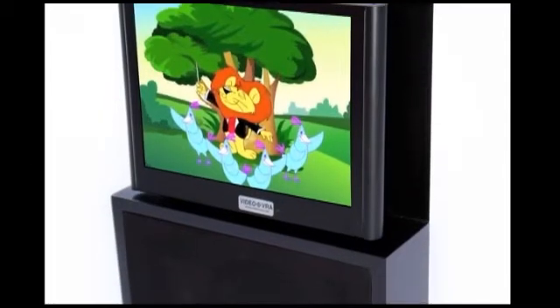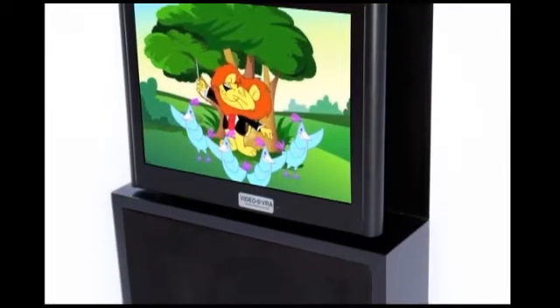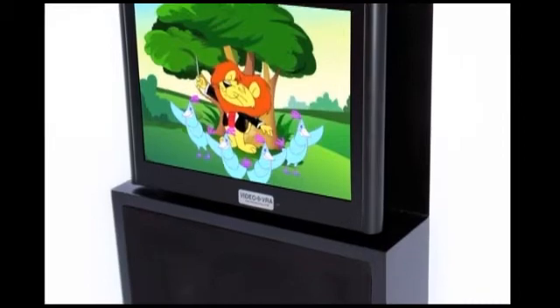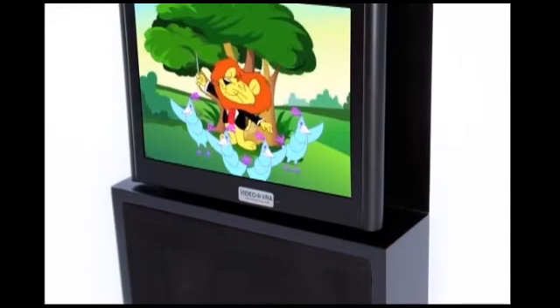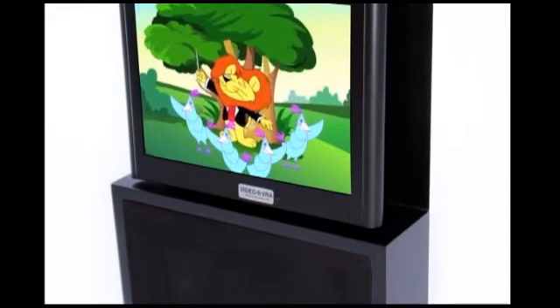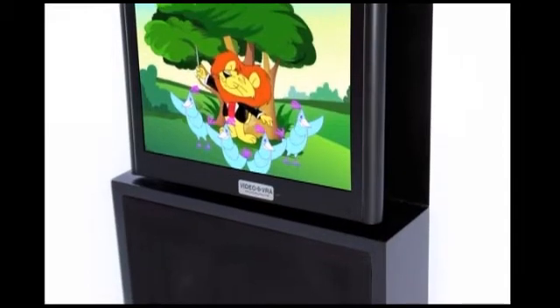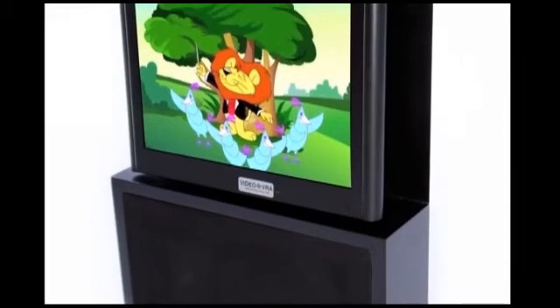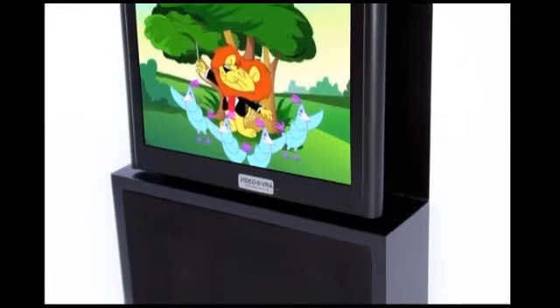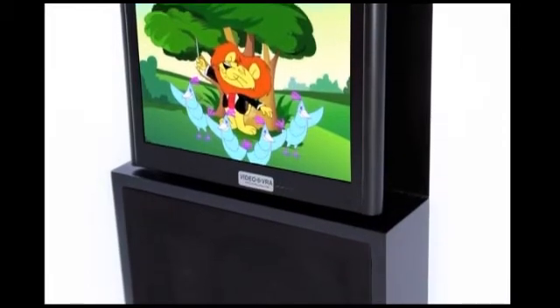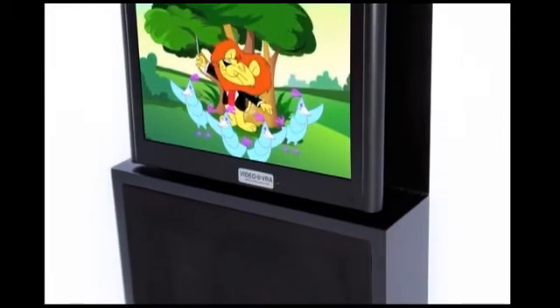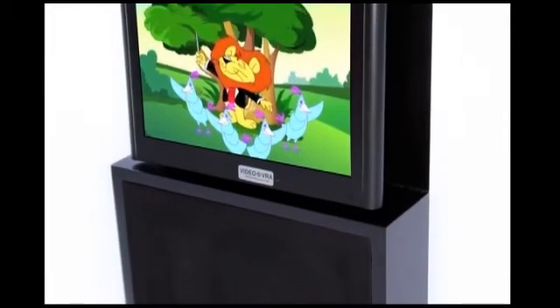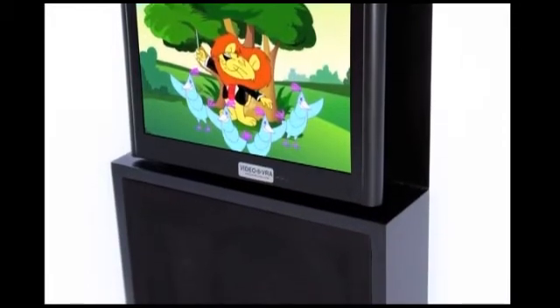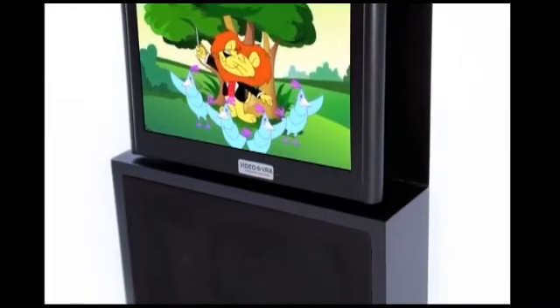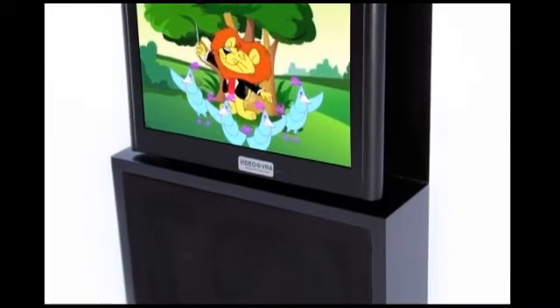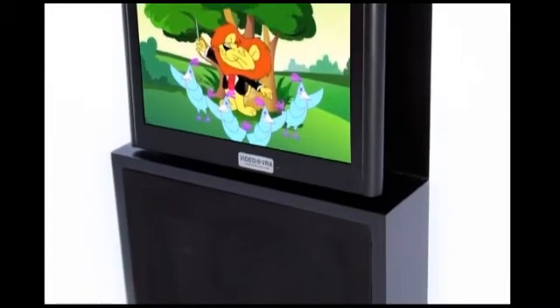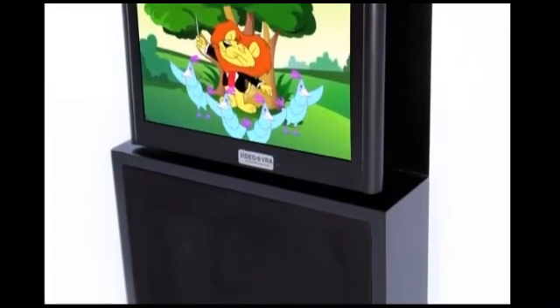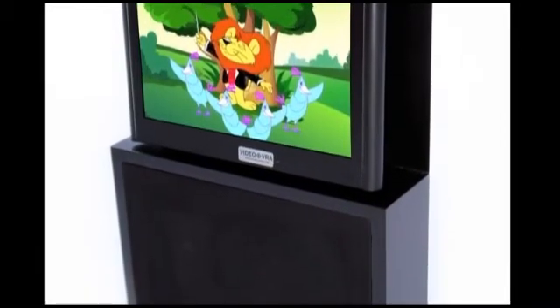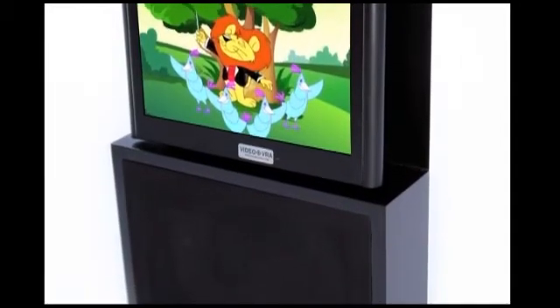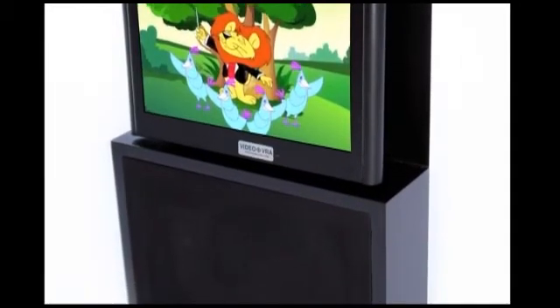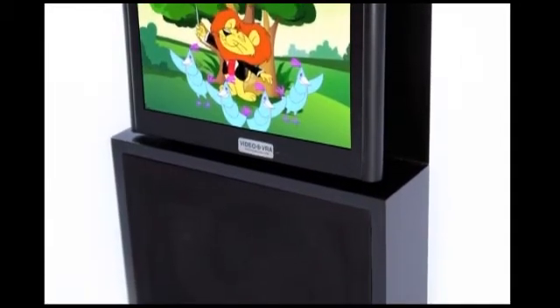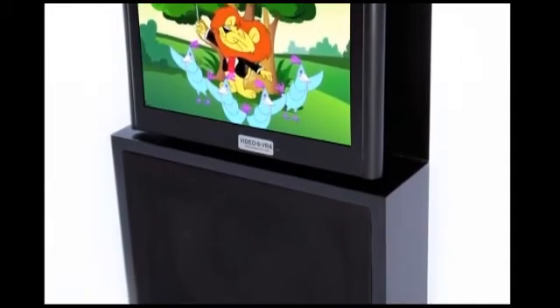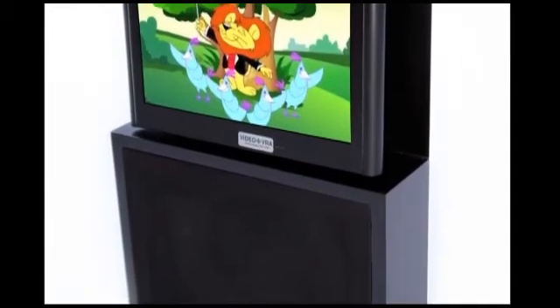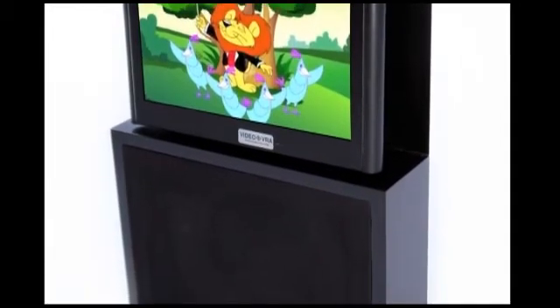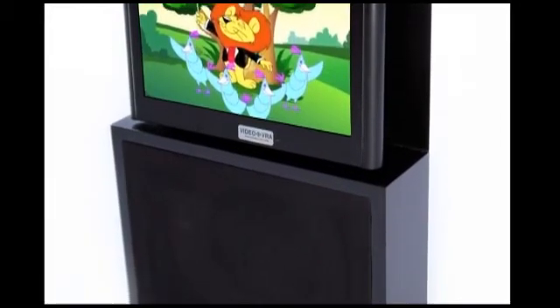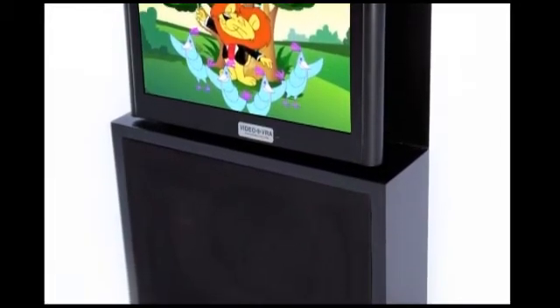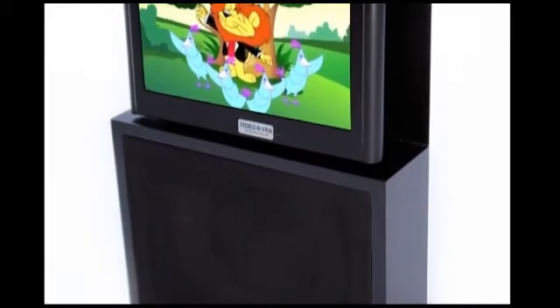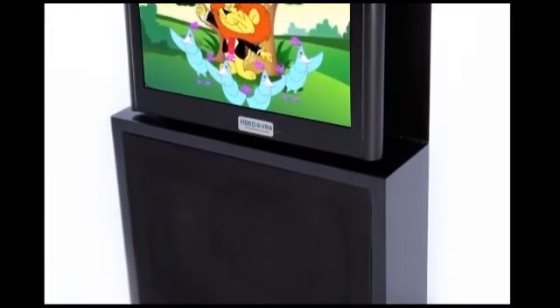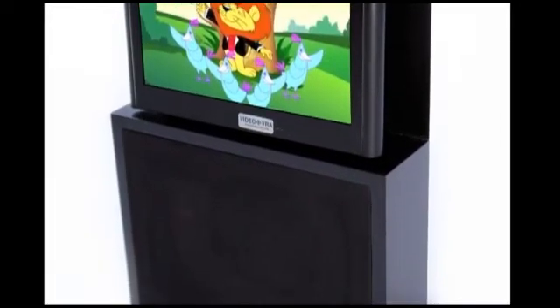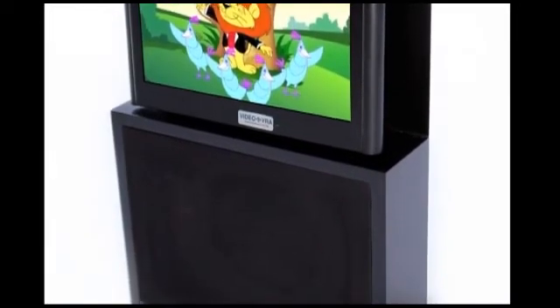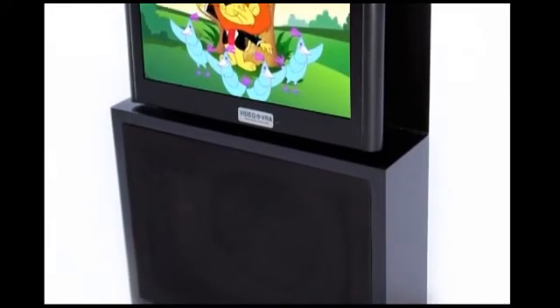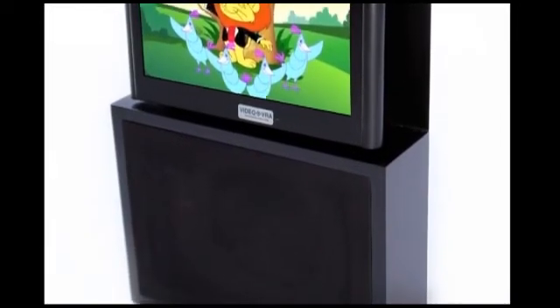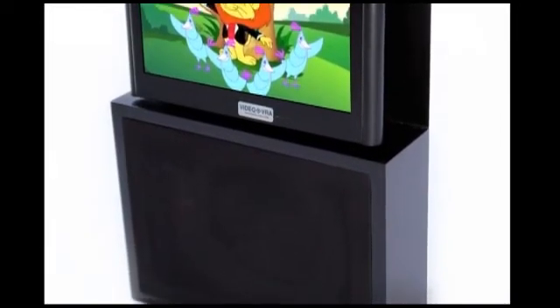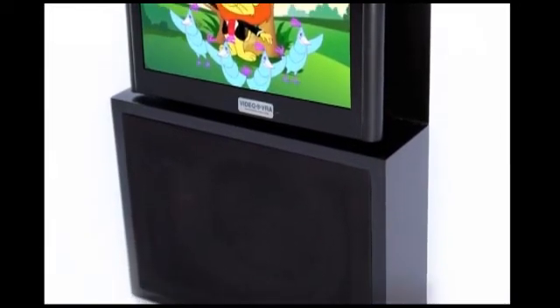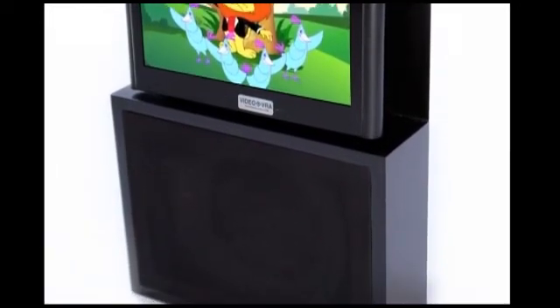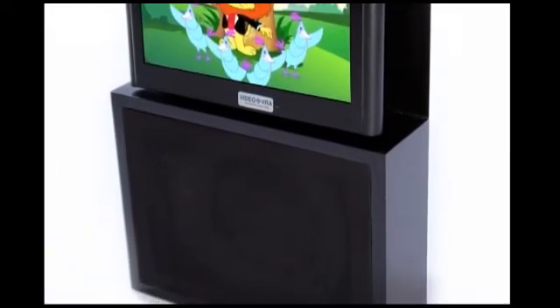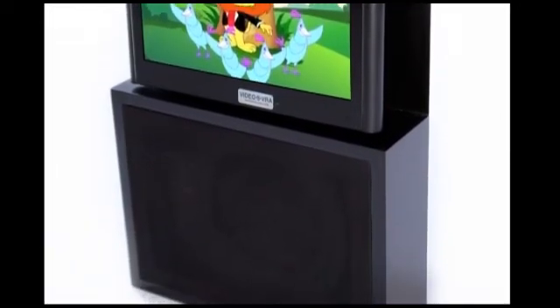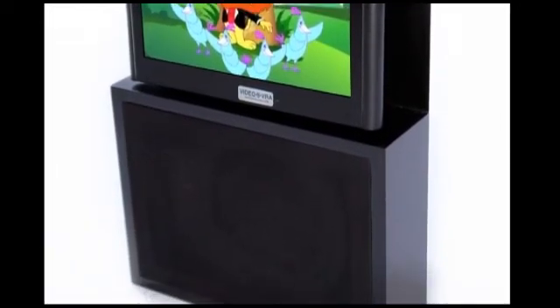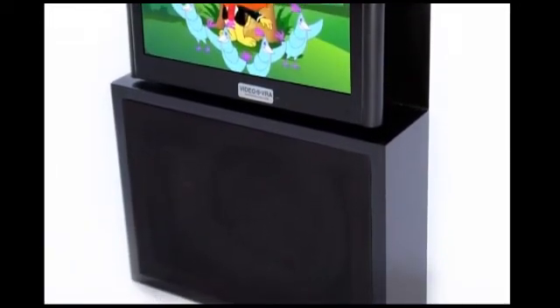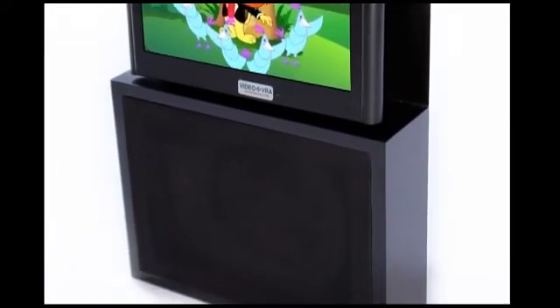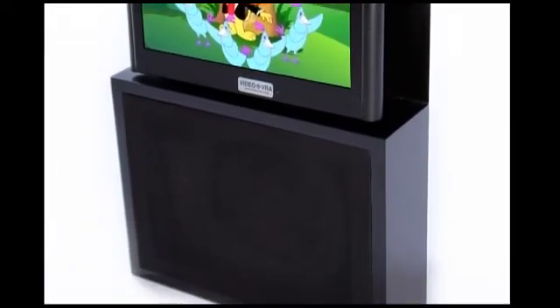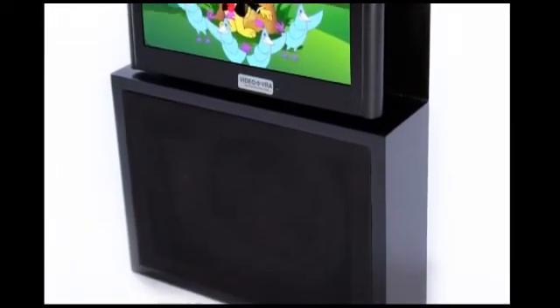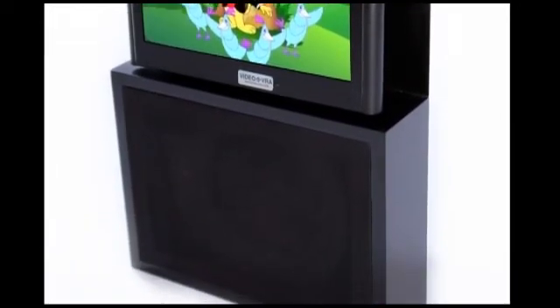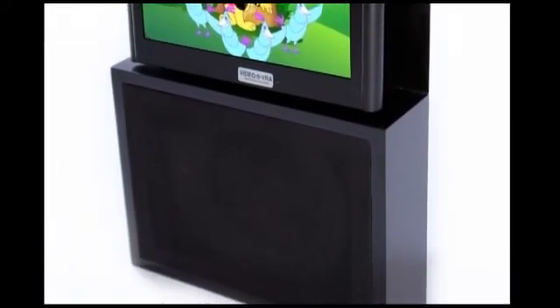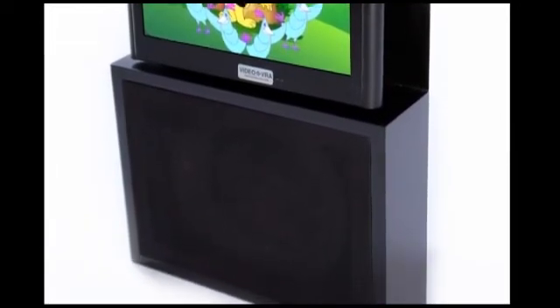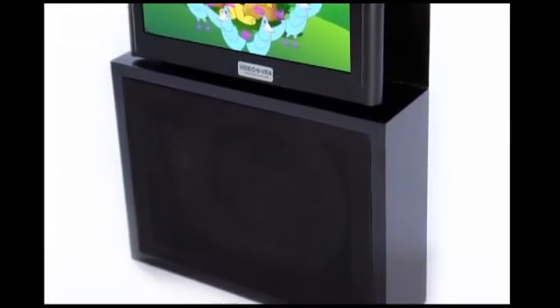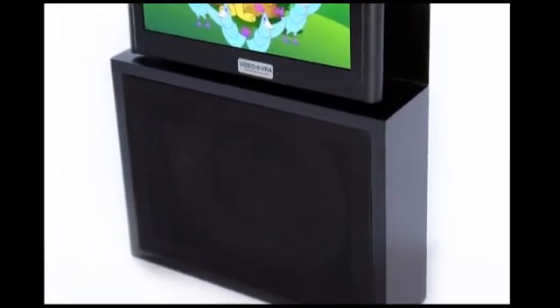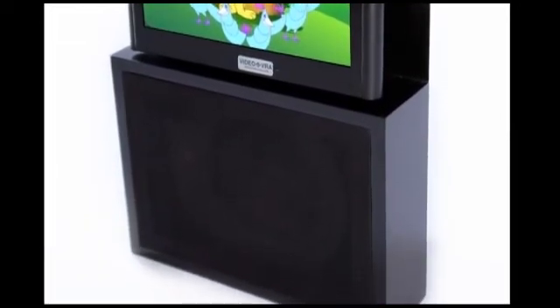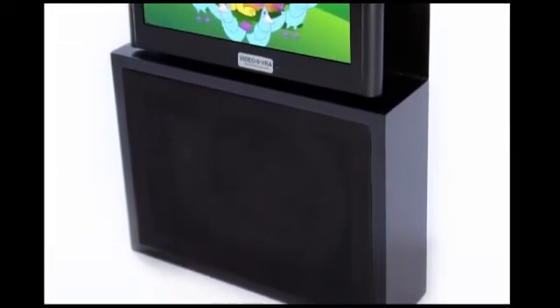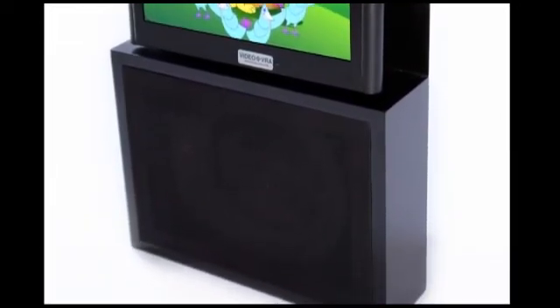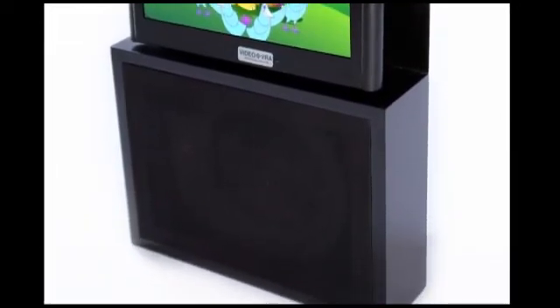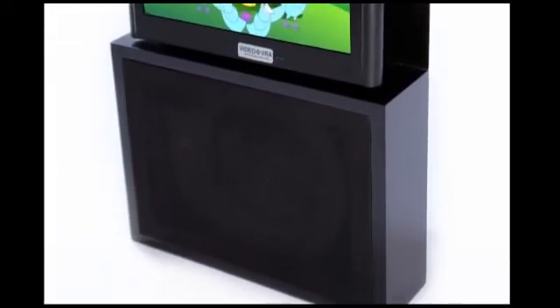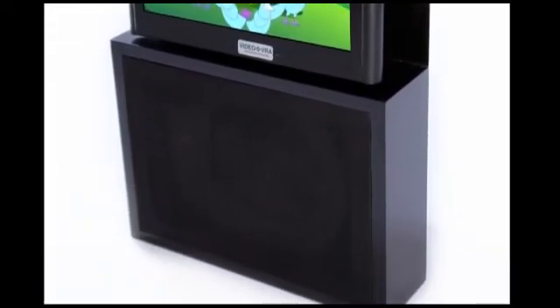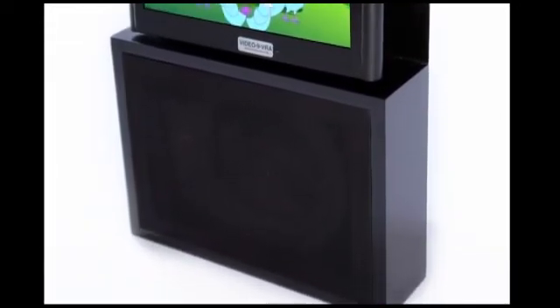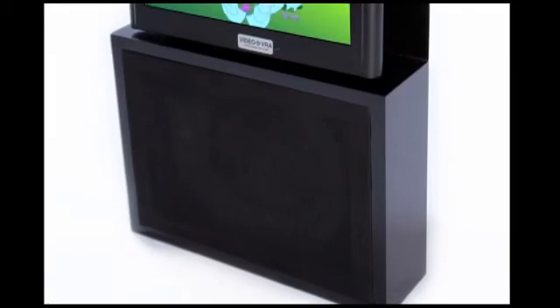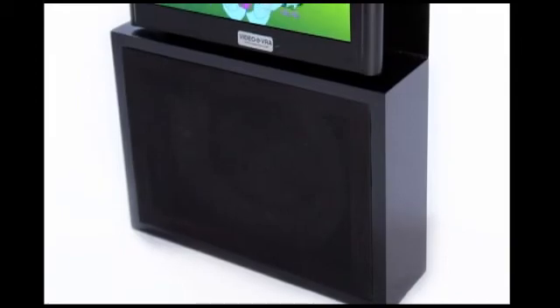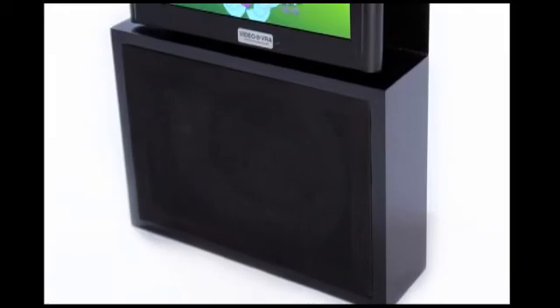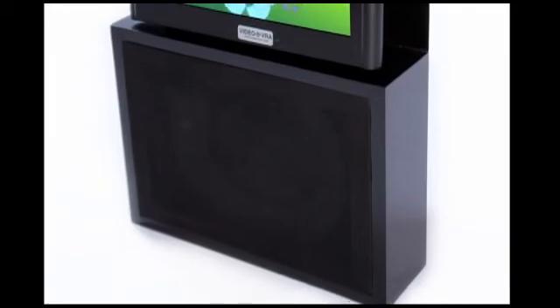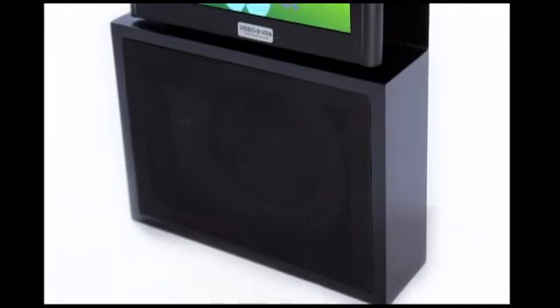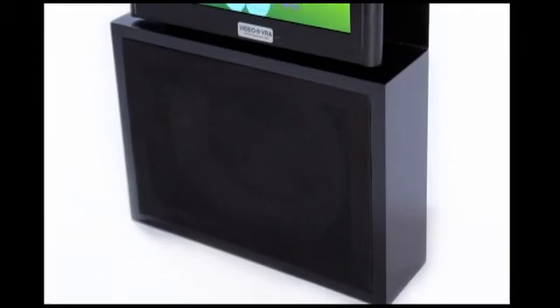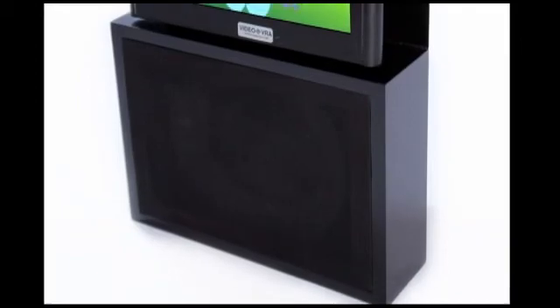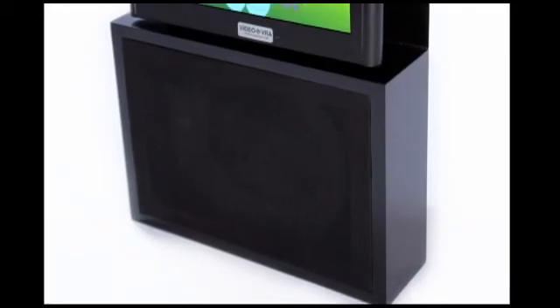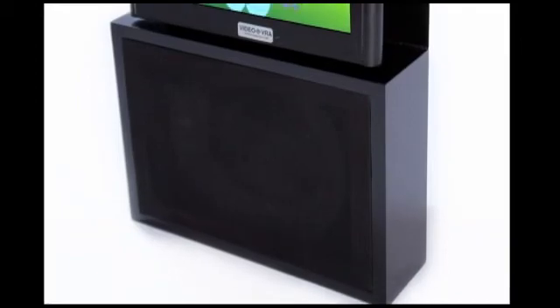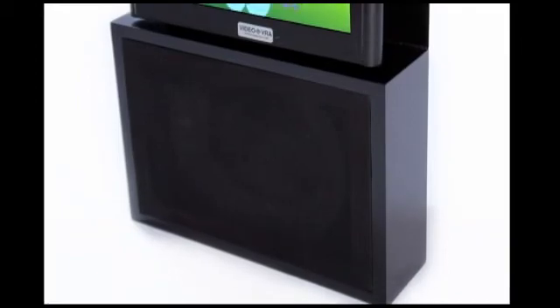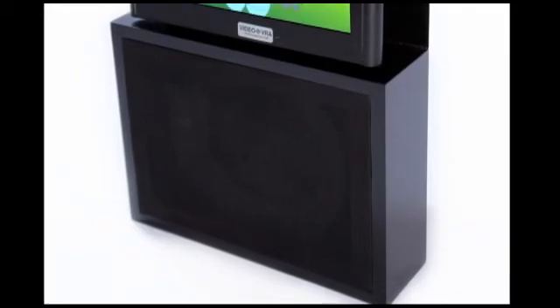The durable finish comes in black or white and features a removable grill cover for easy cleaning.